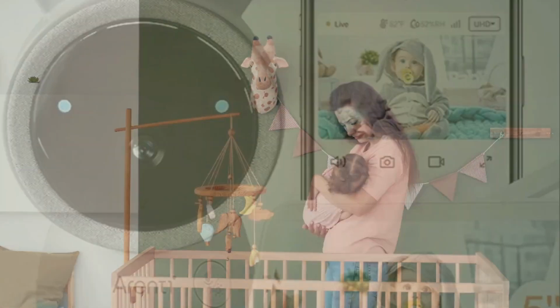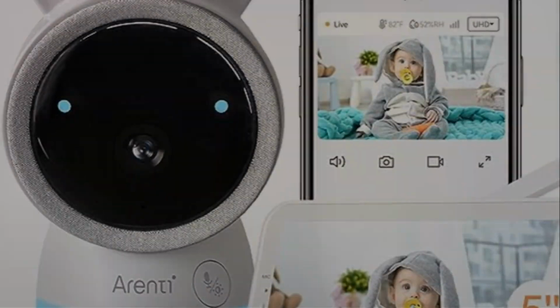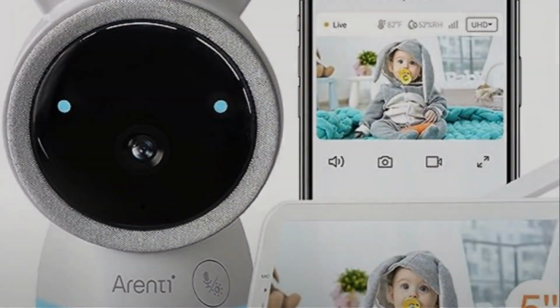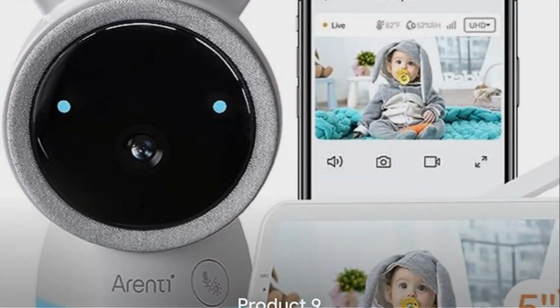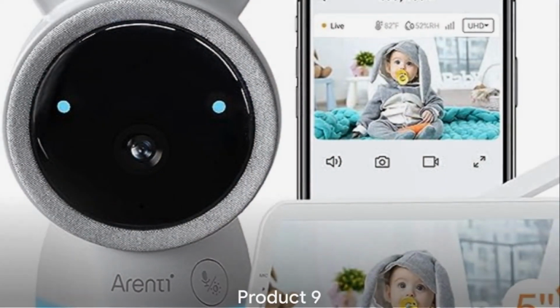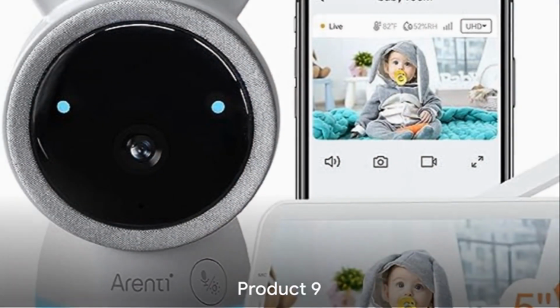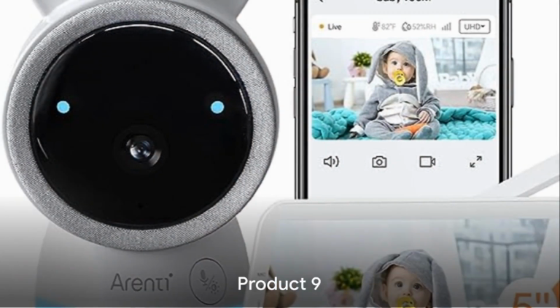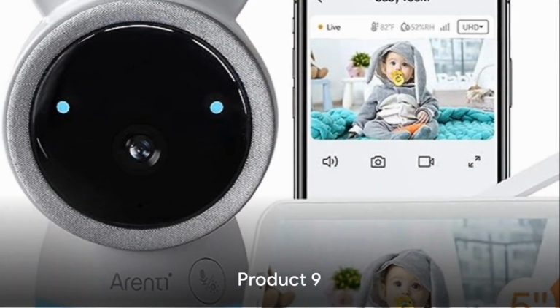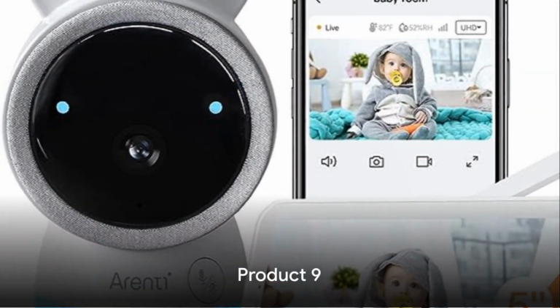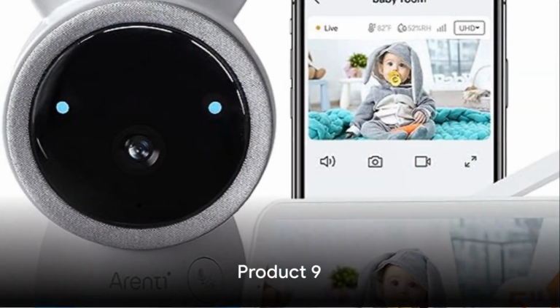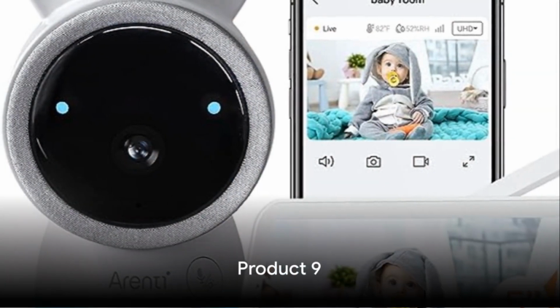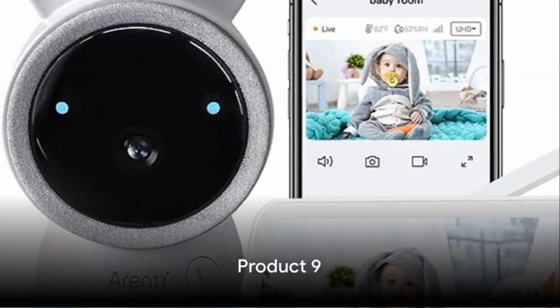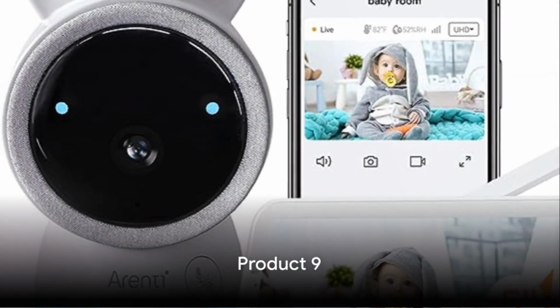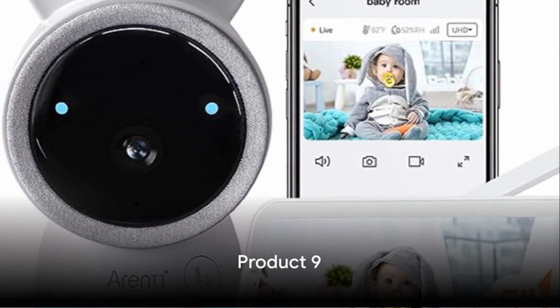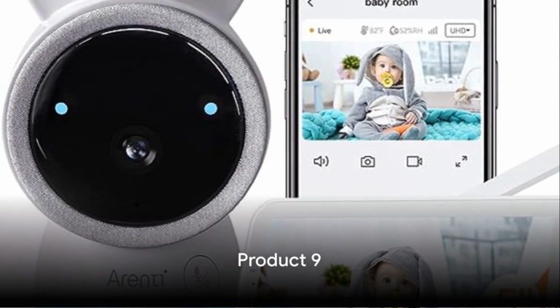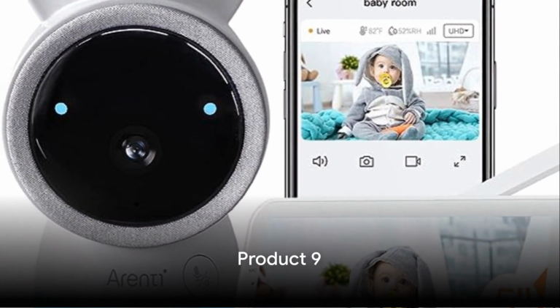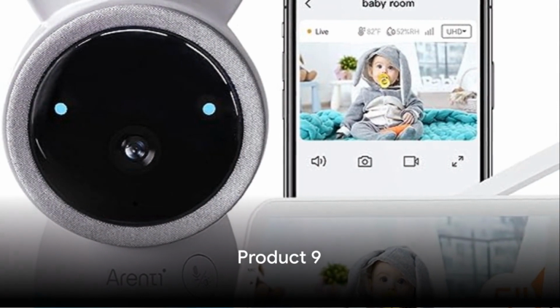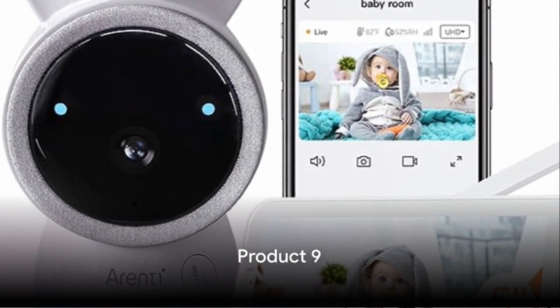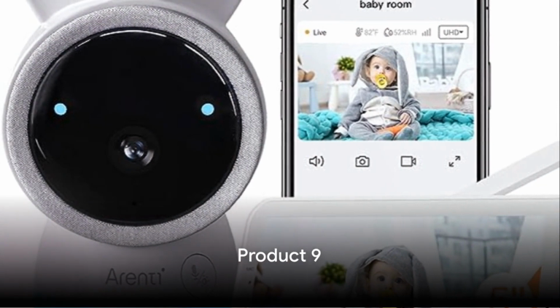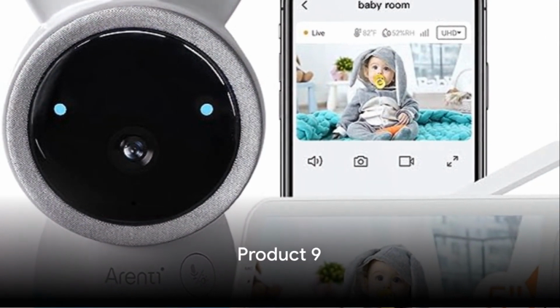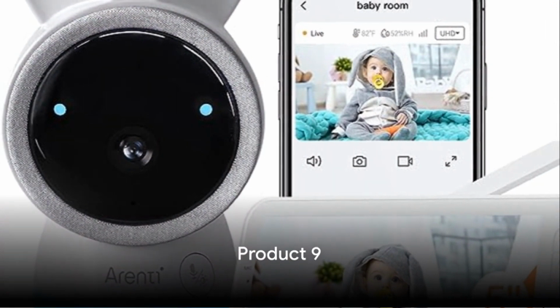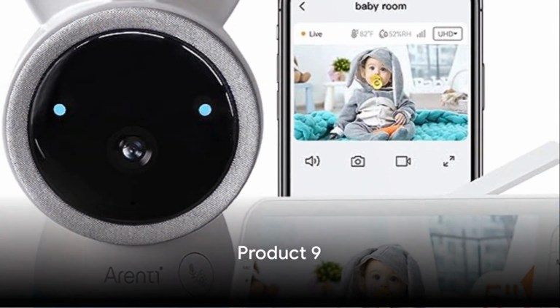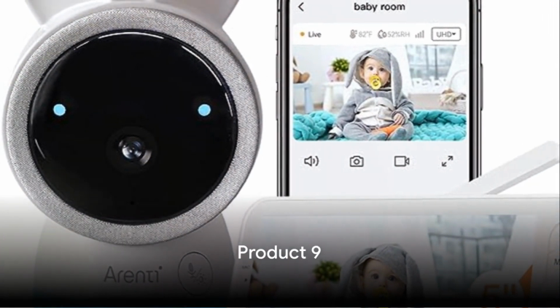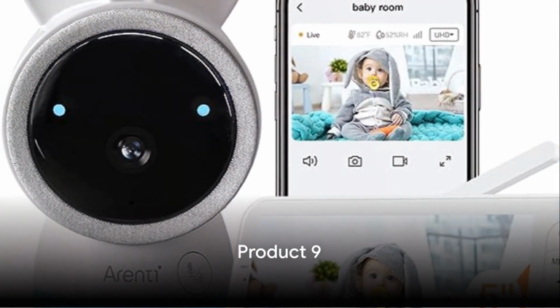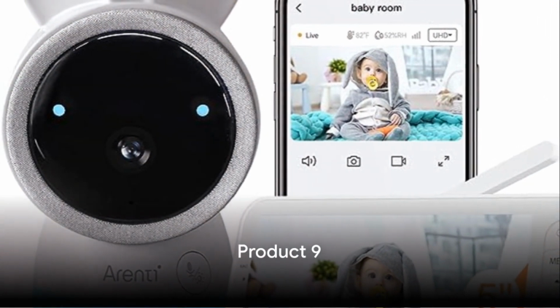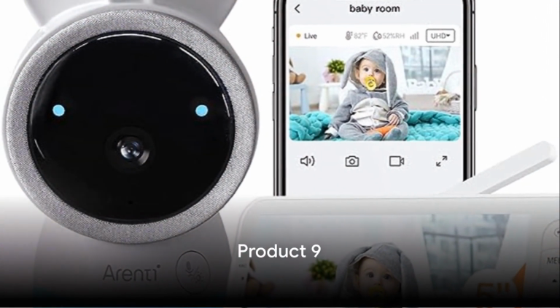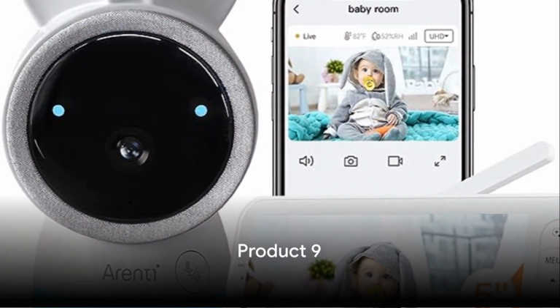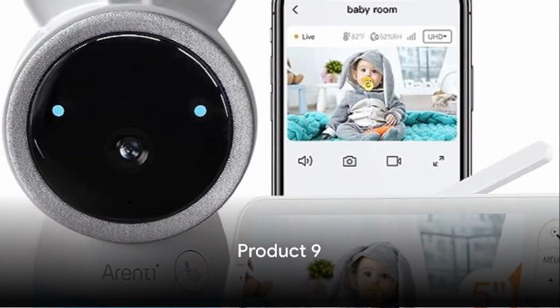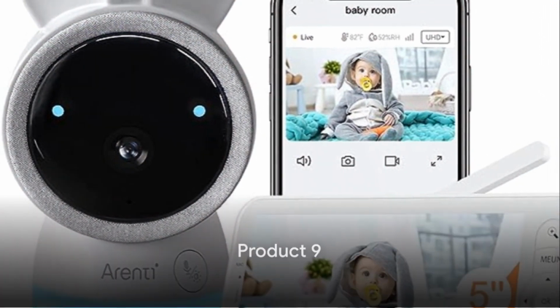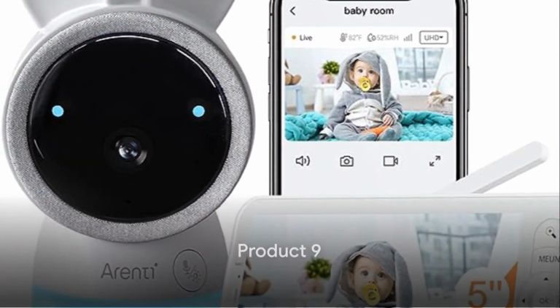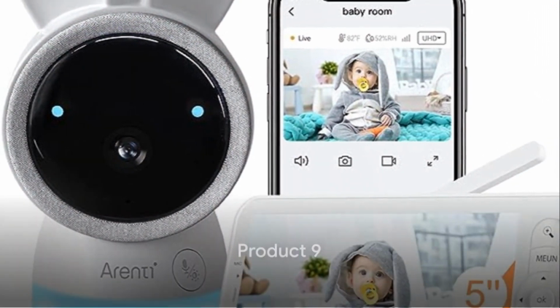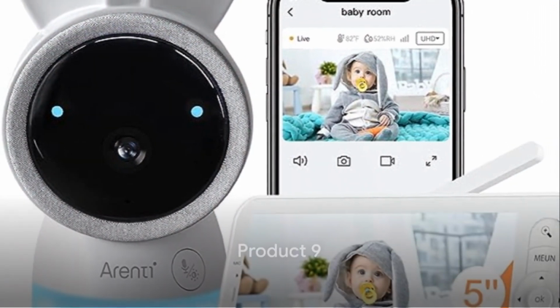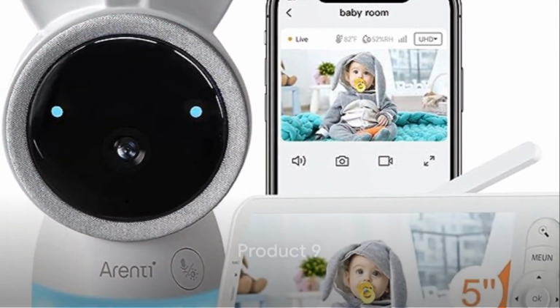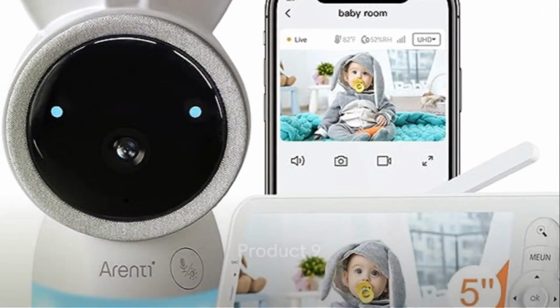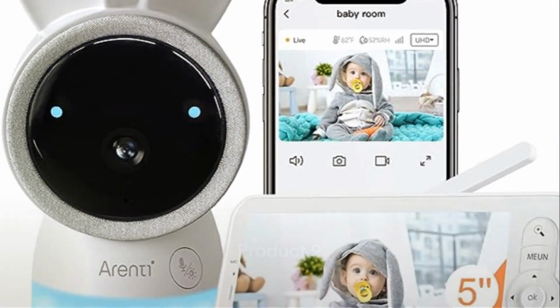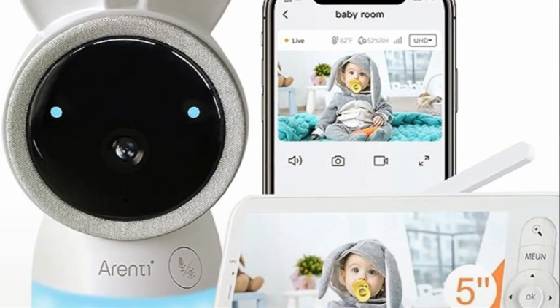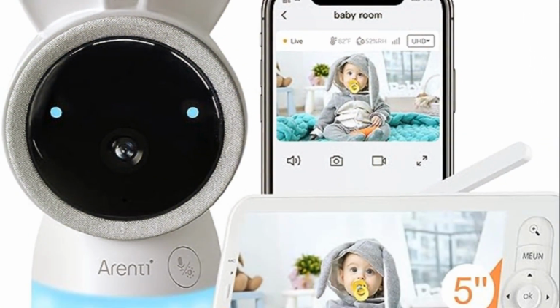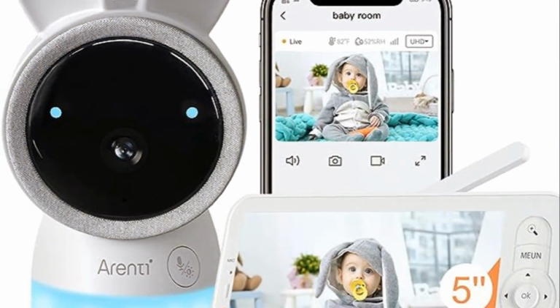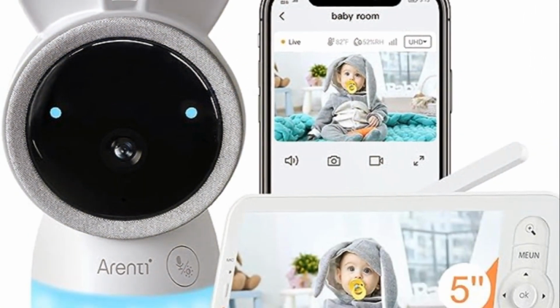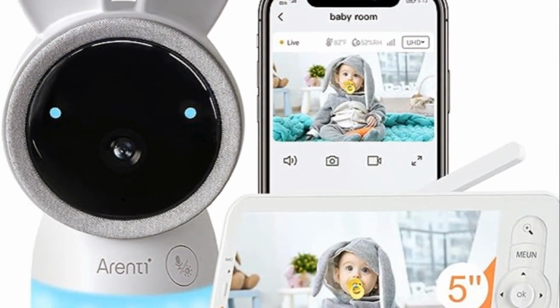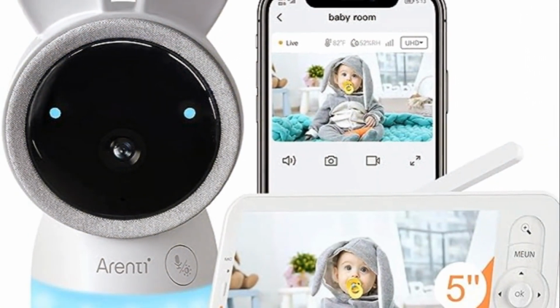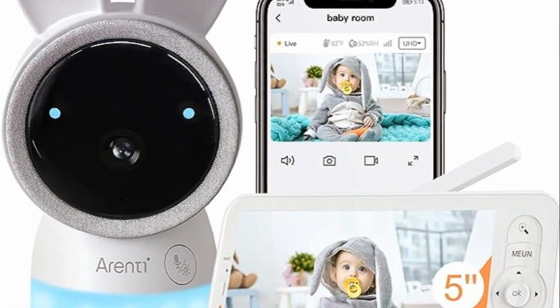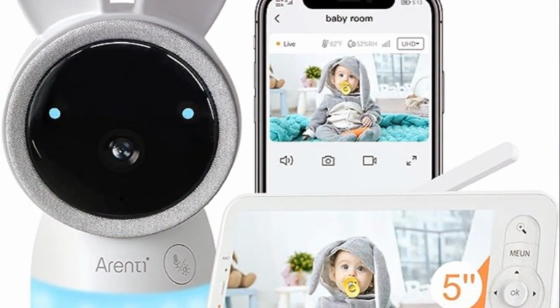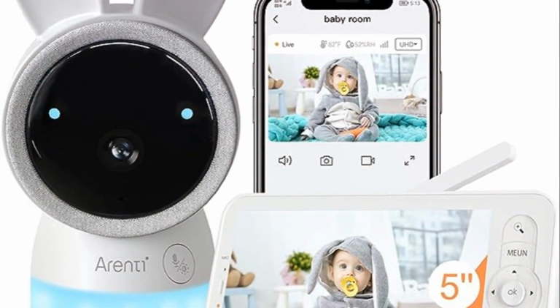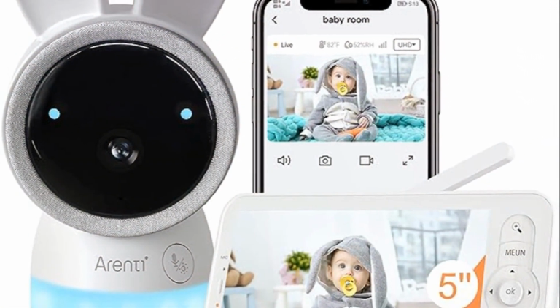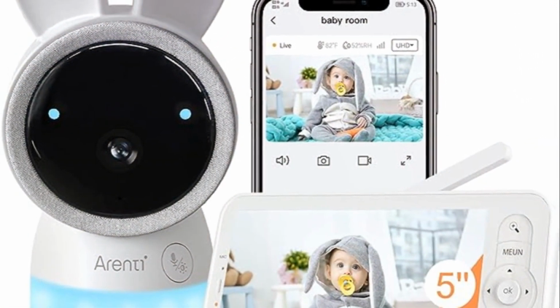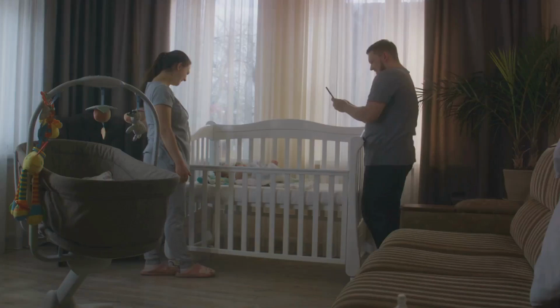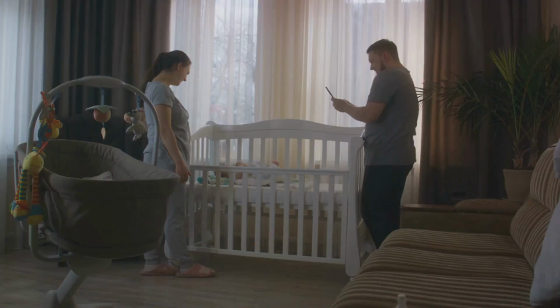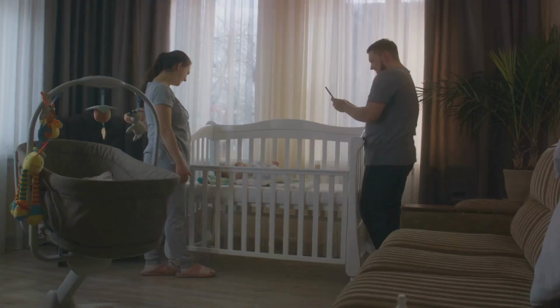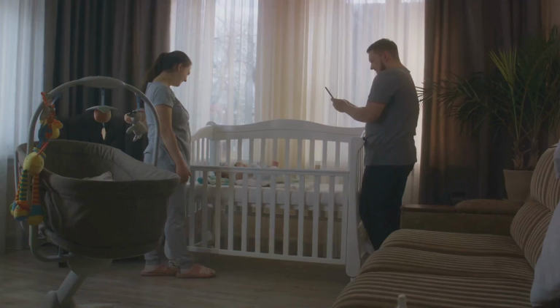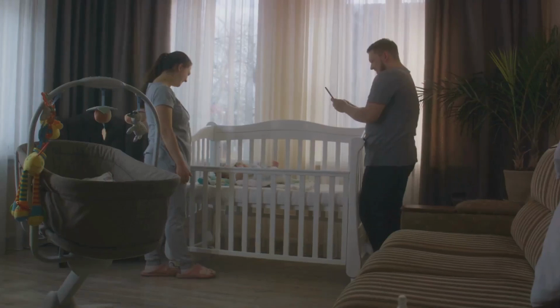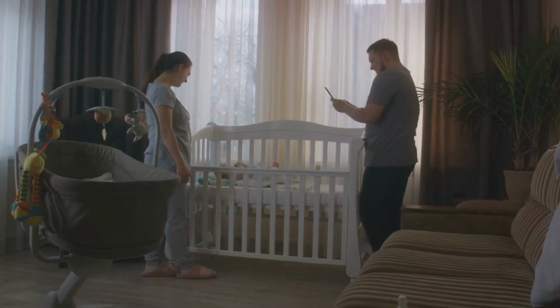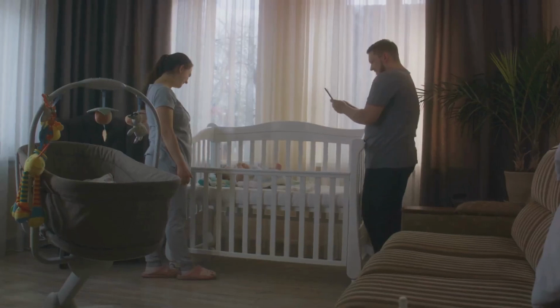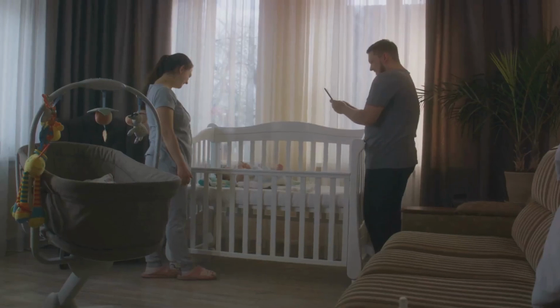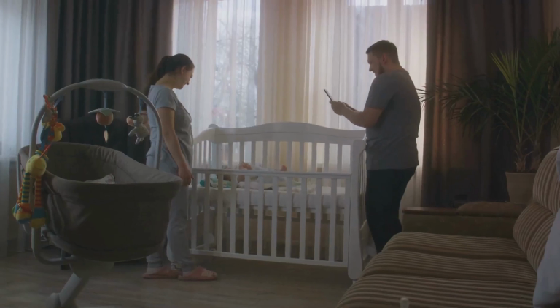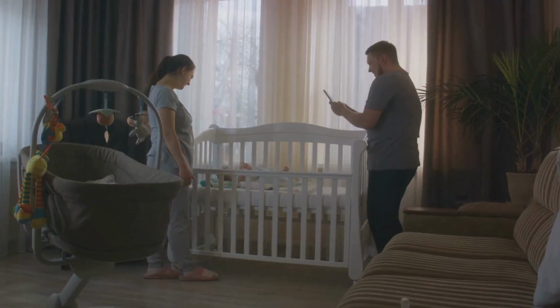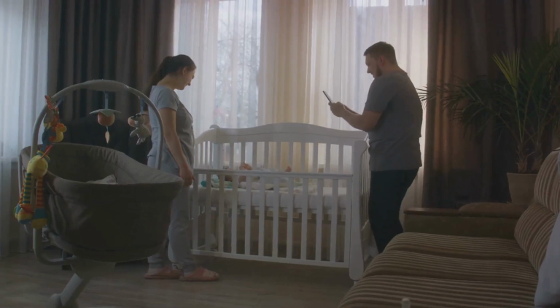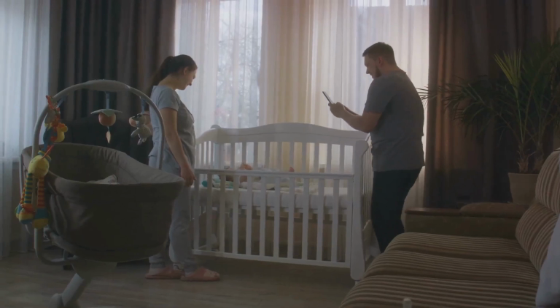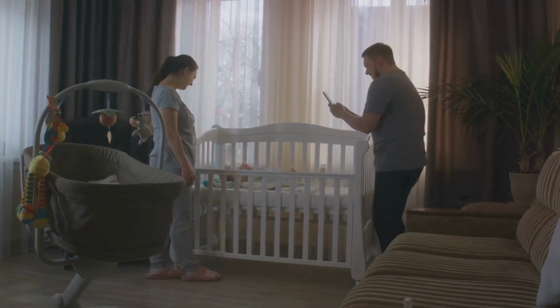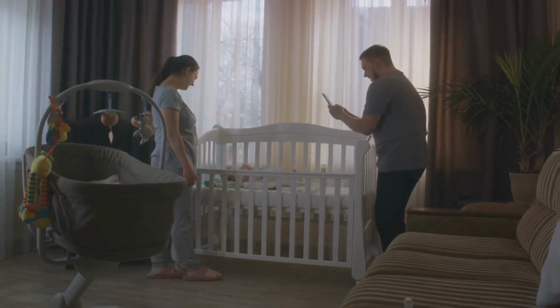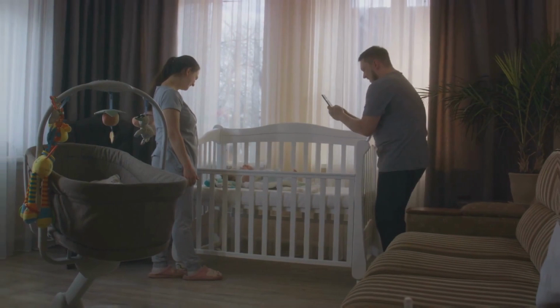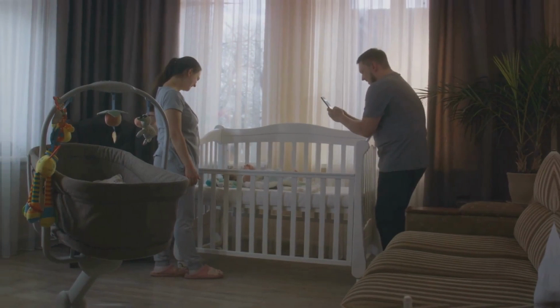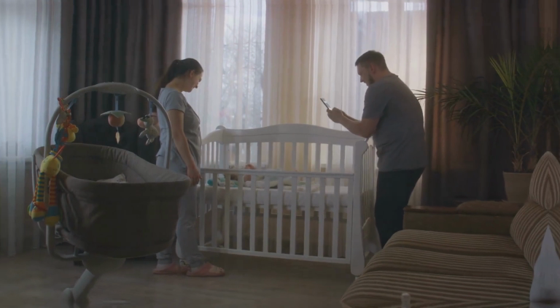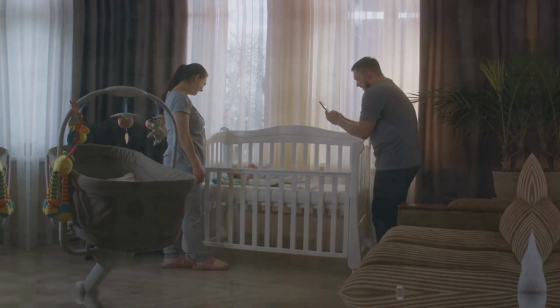At number 9, we have a baby monitor with smart temperature alerts and lullaby playback — a truly innovative solution for parents.